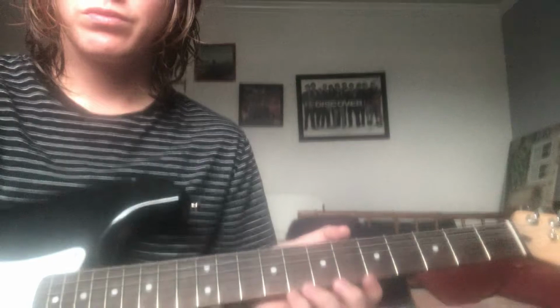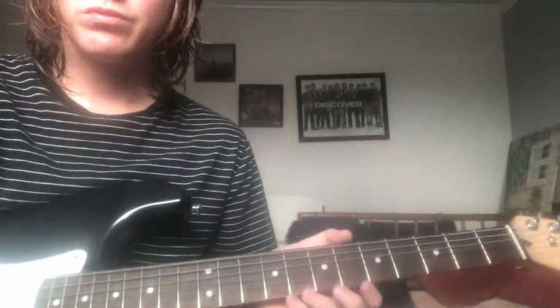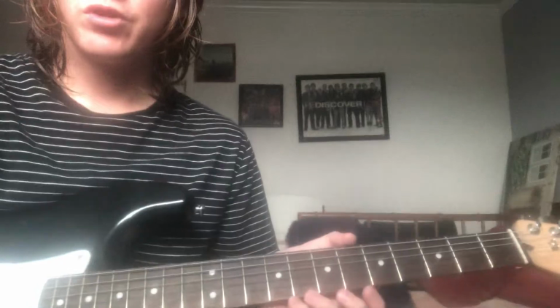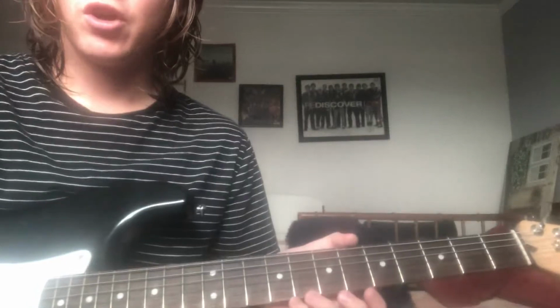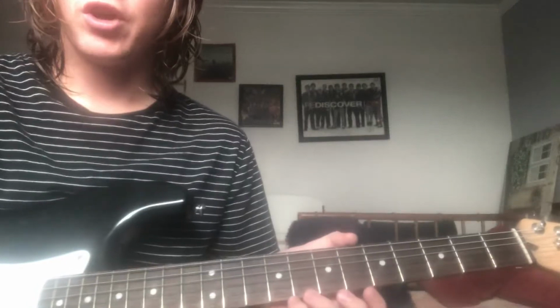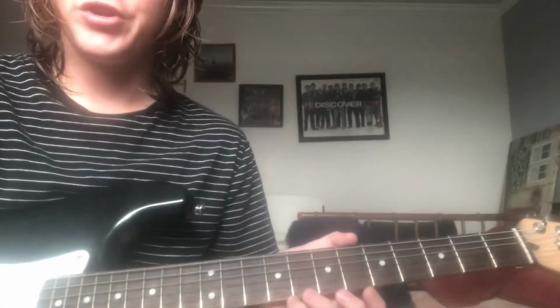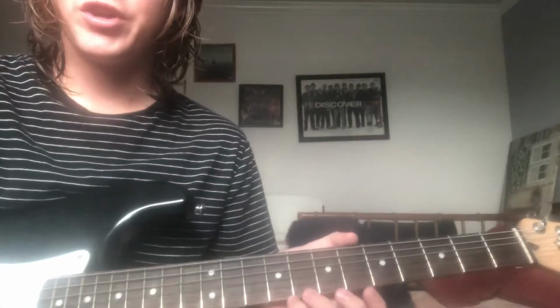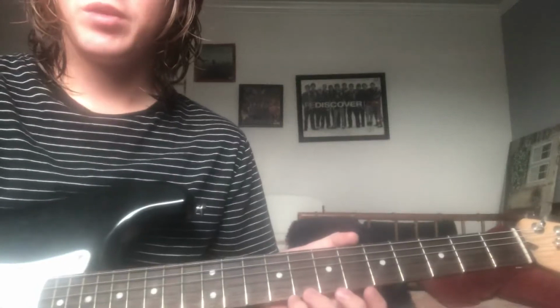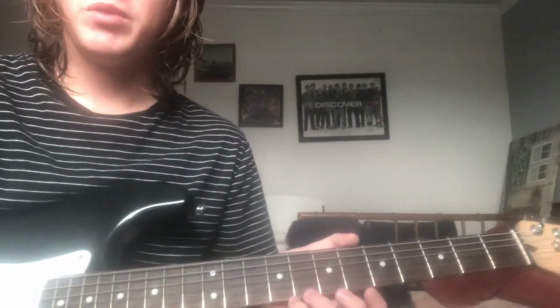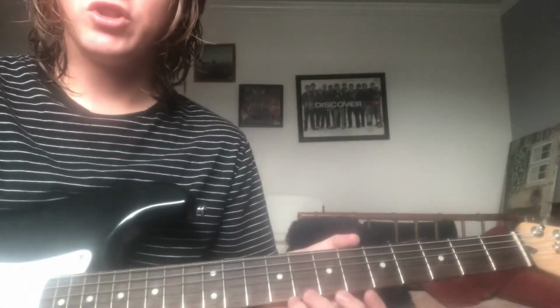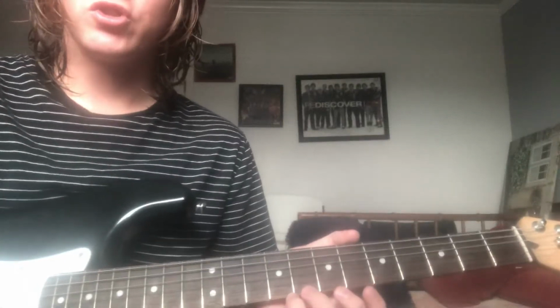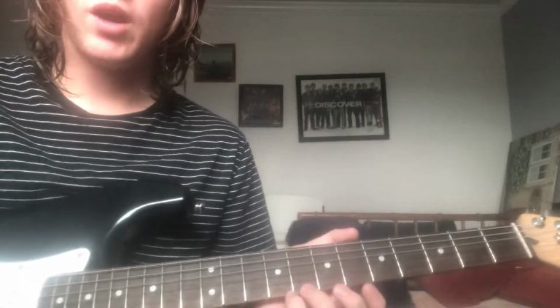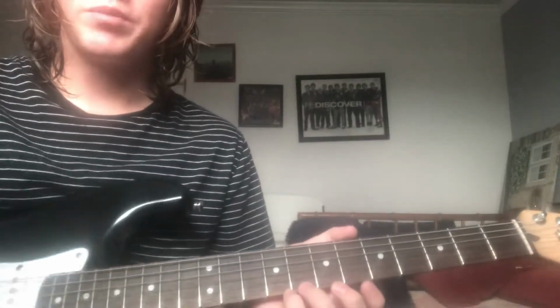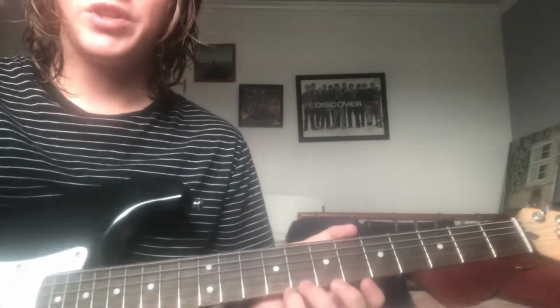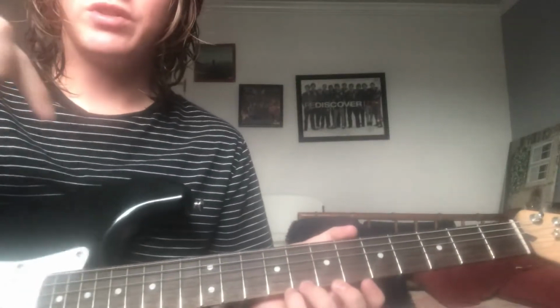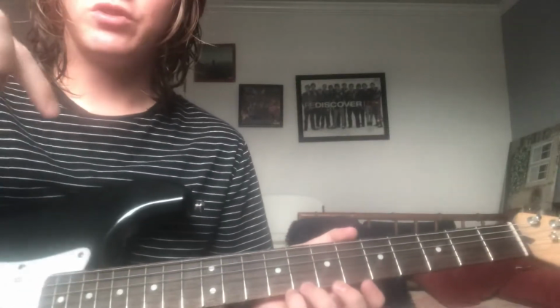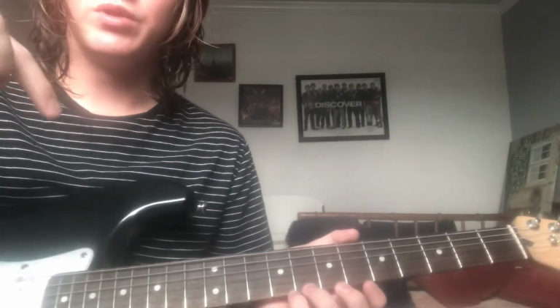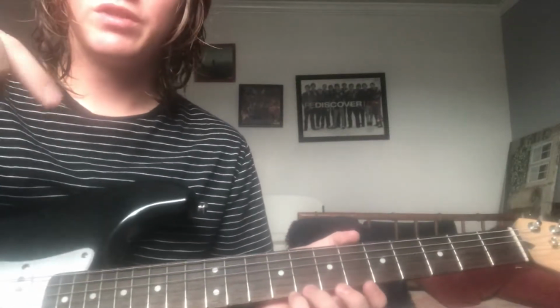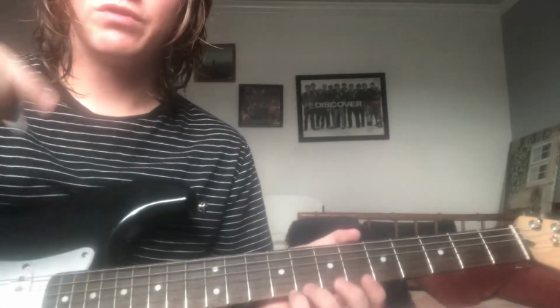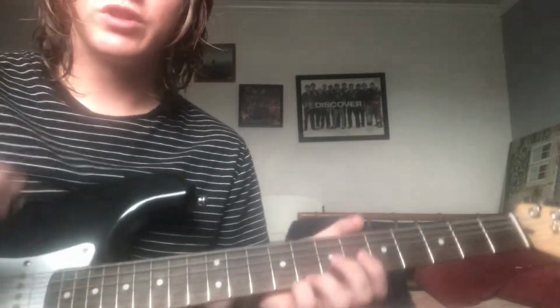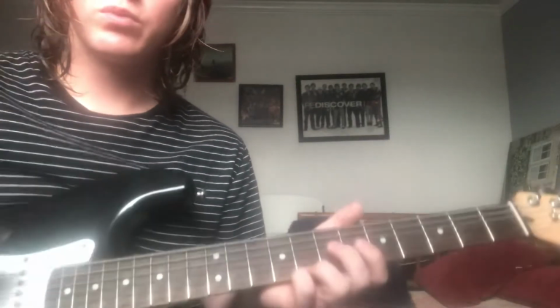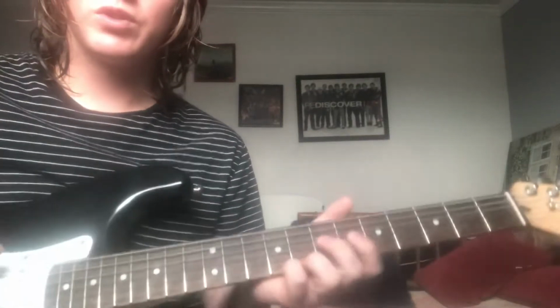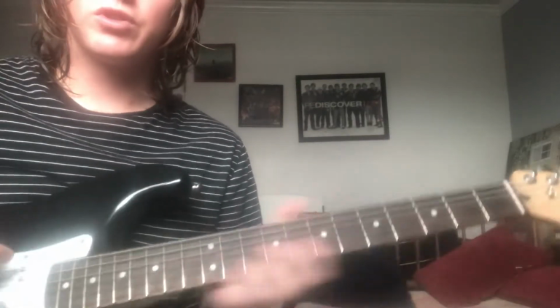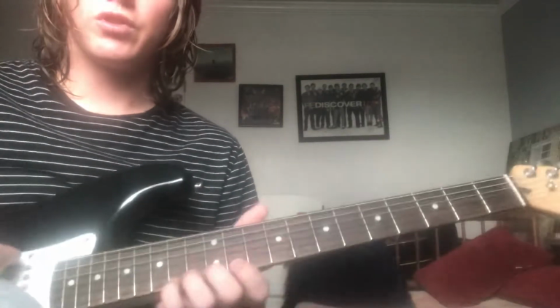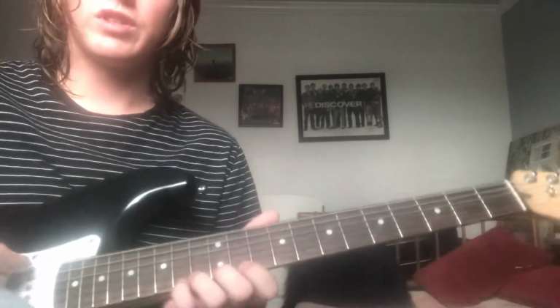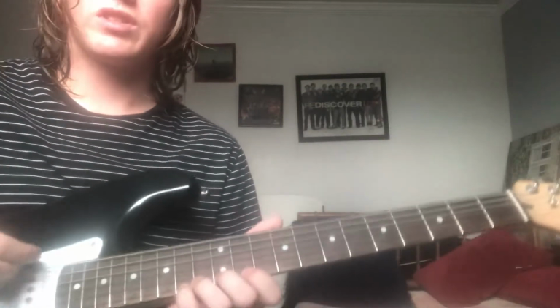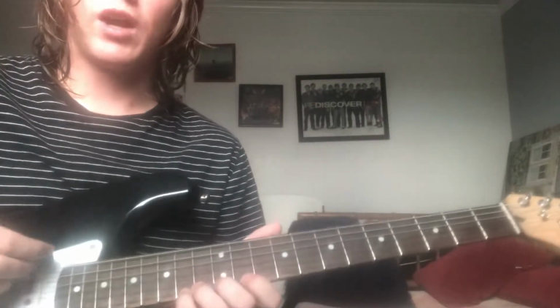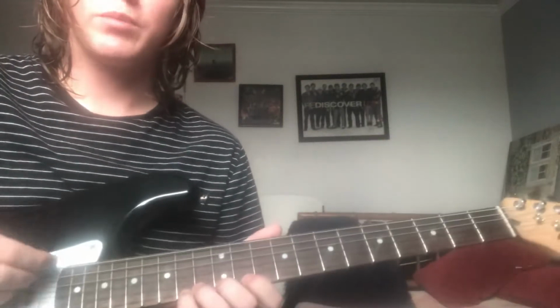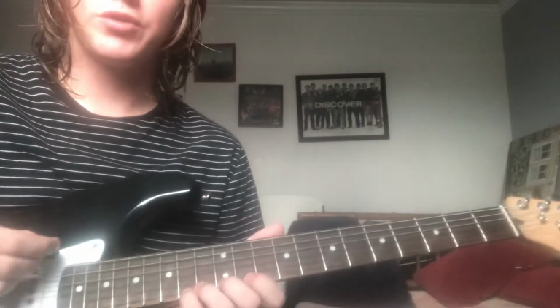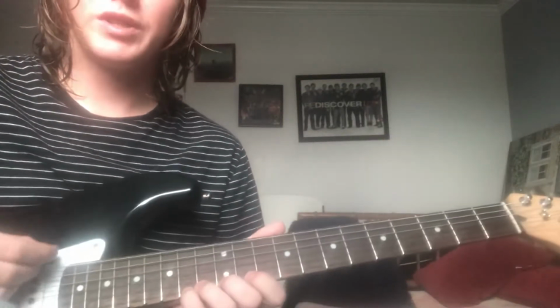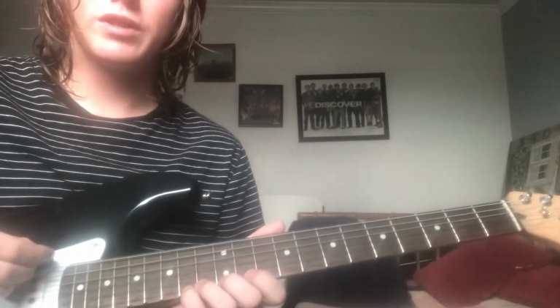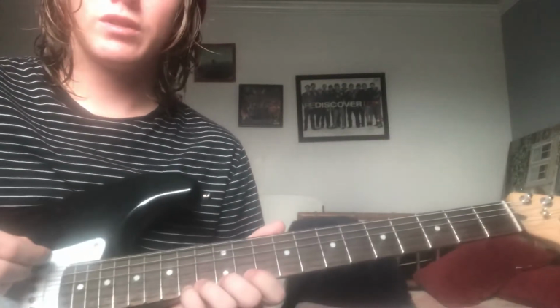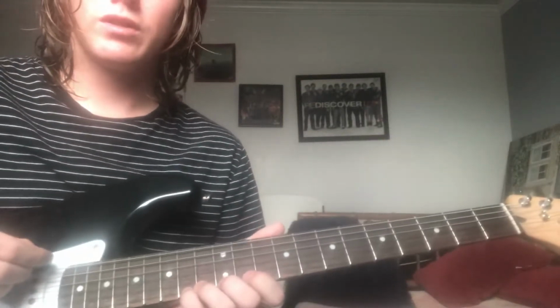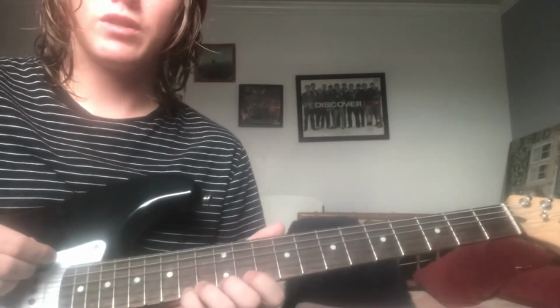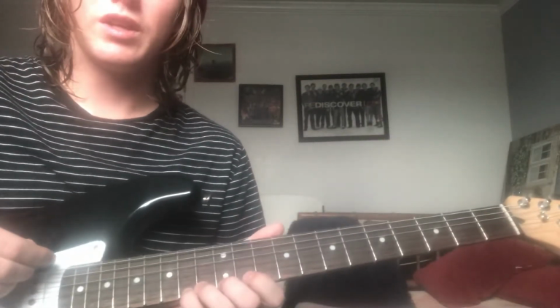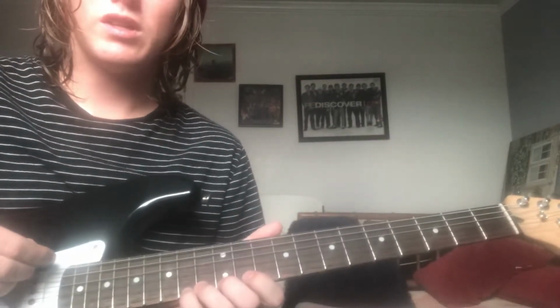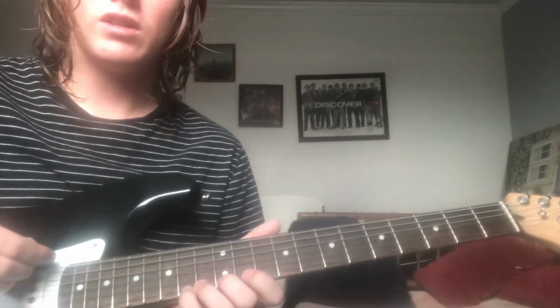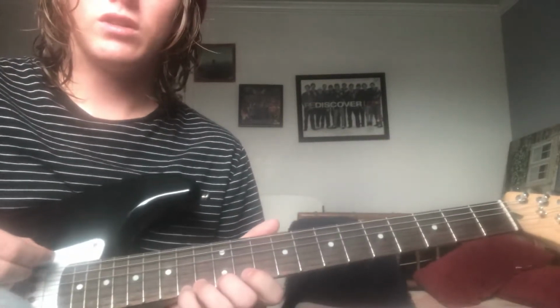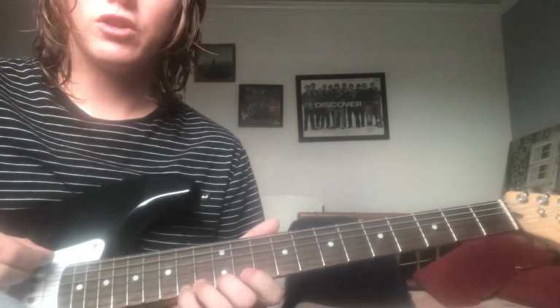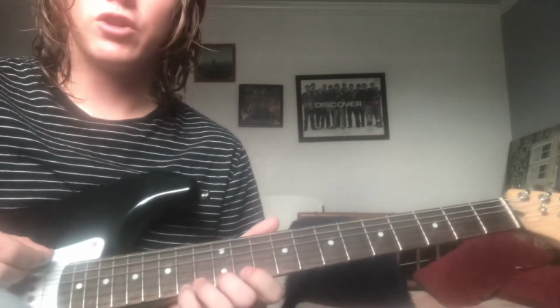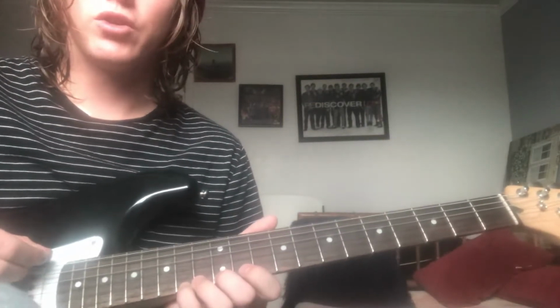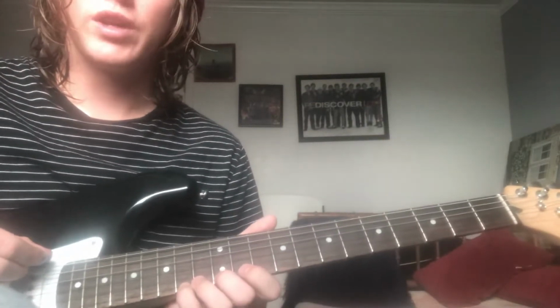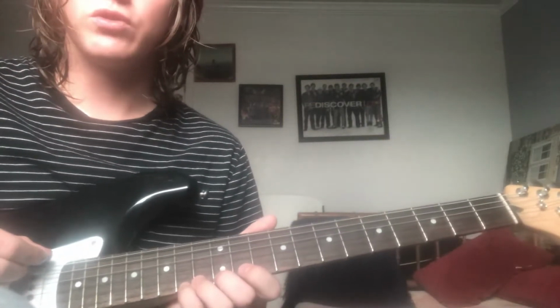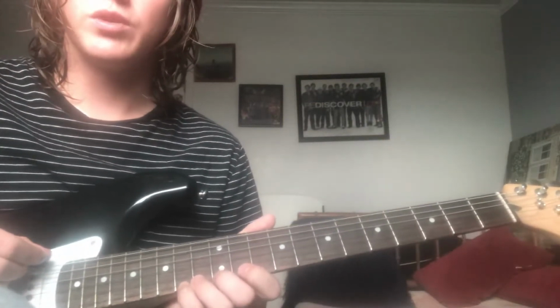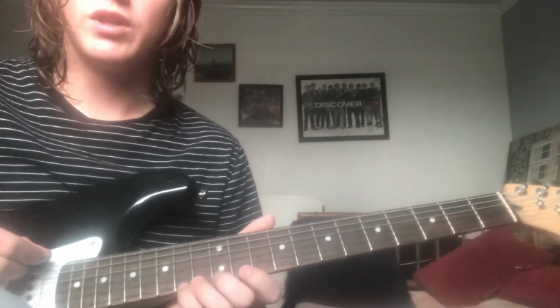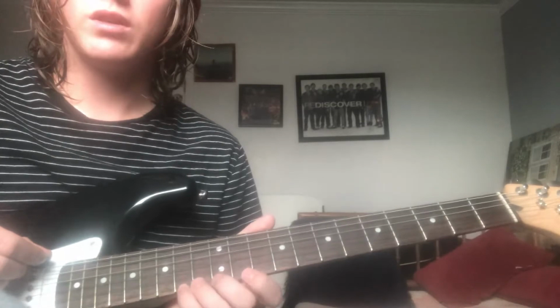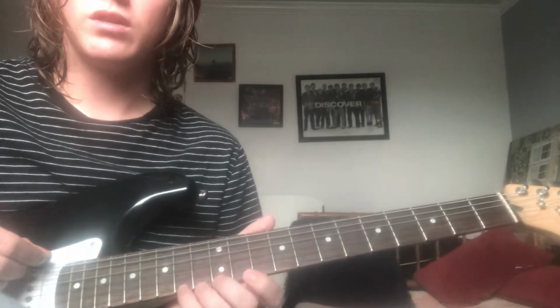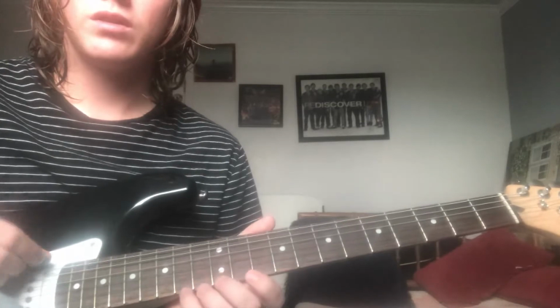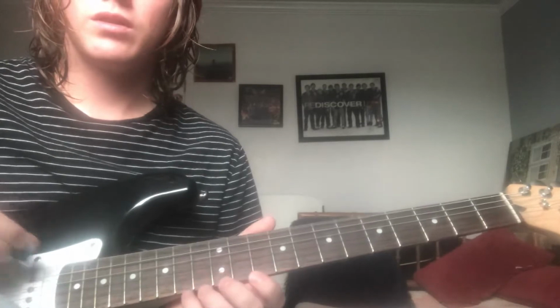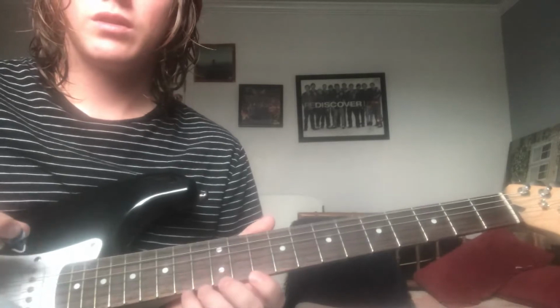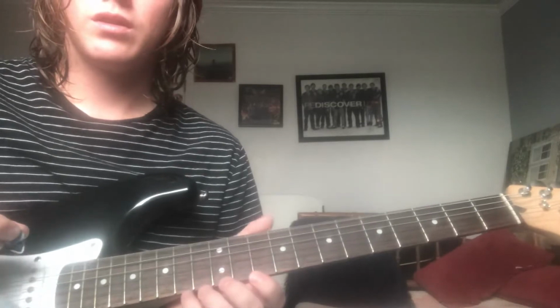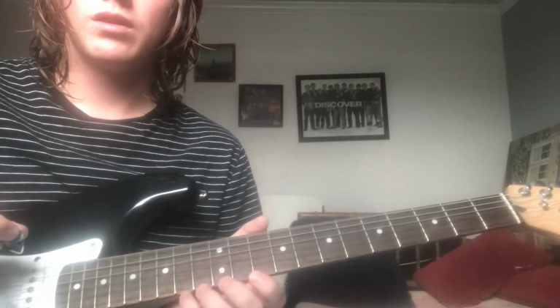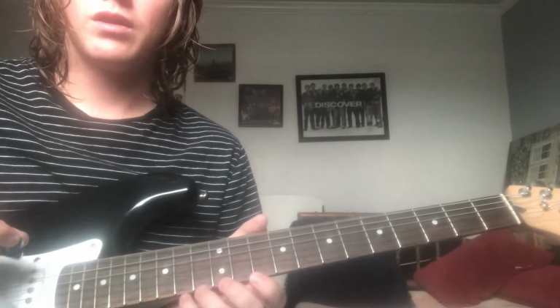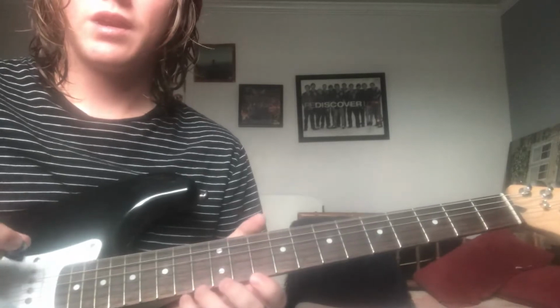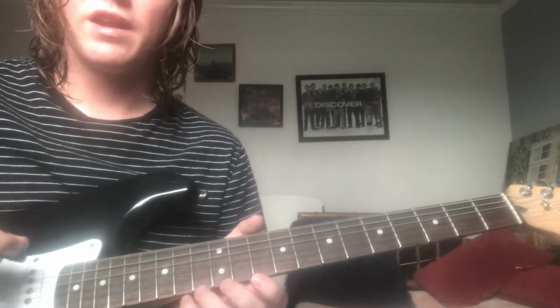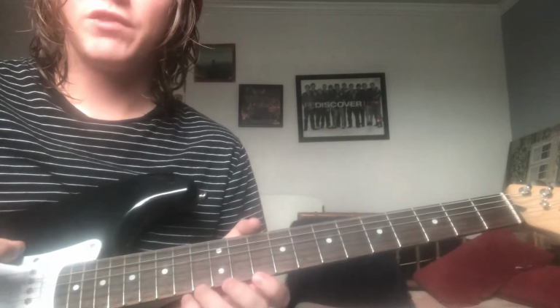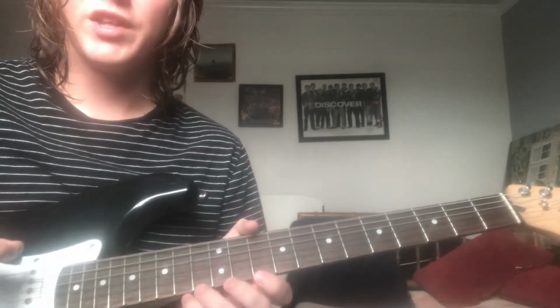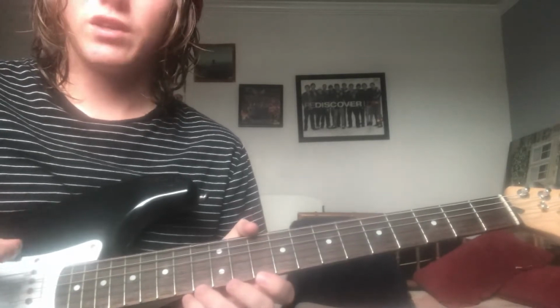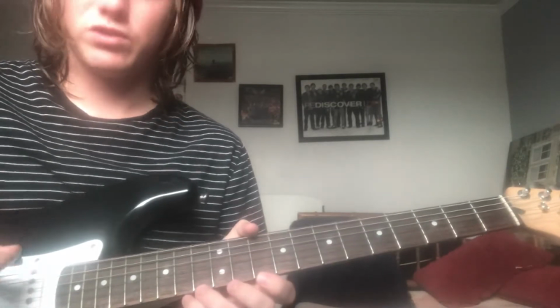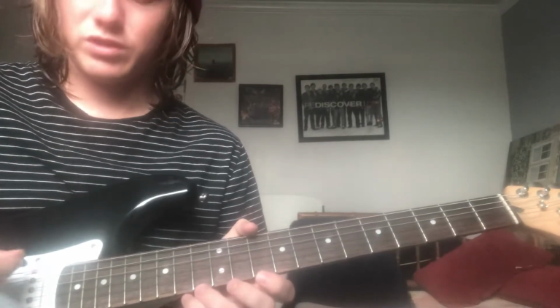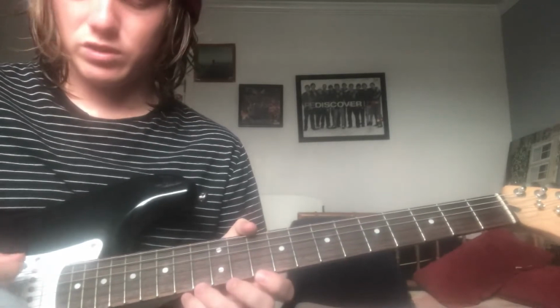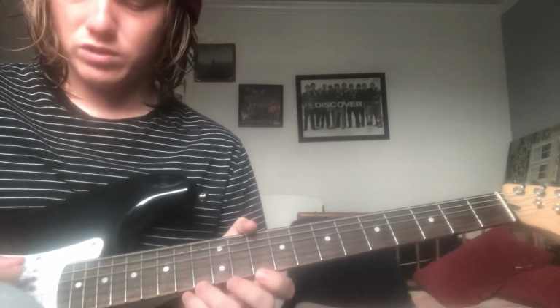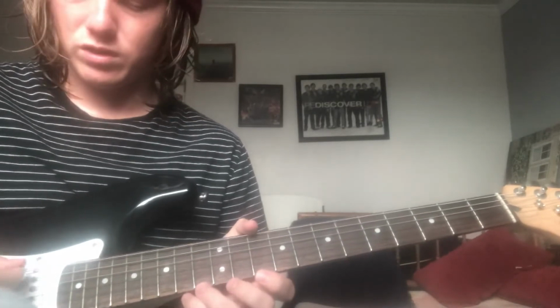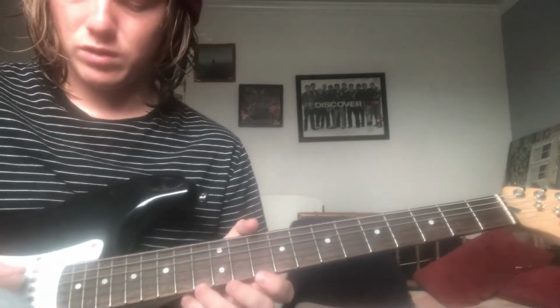You're gonna be in drop D tuning for this one. So this top string, the E, is gonna go down to a D, and everything else stays the same.